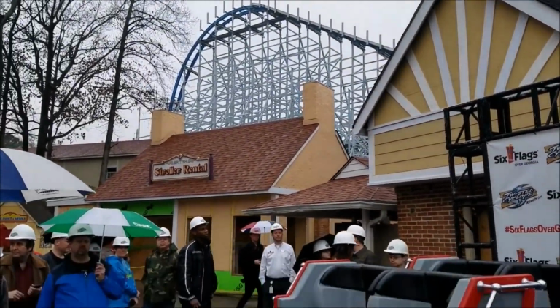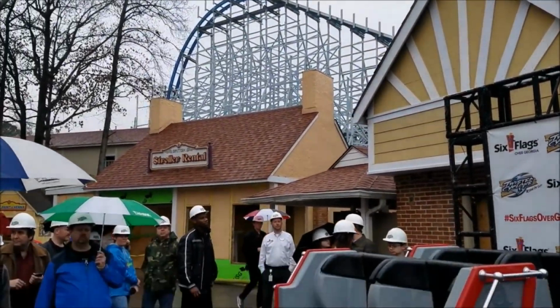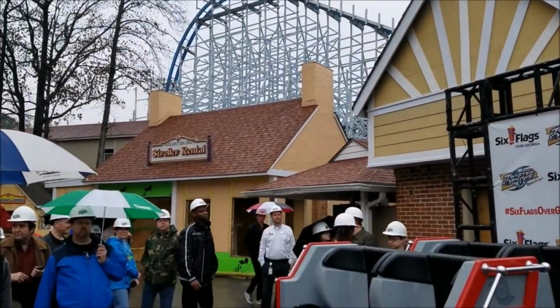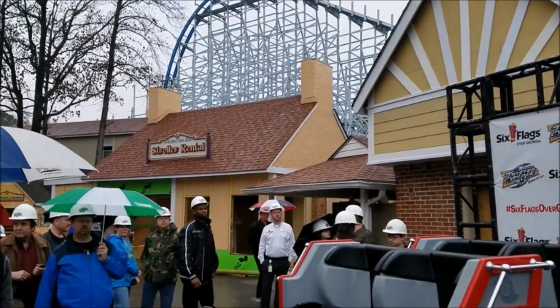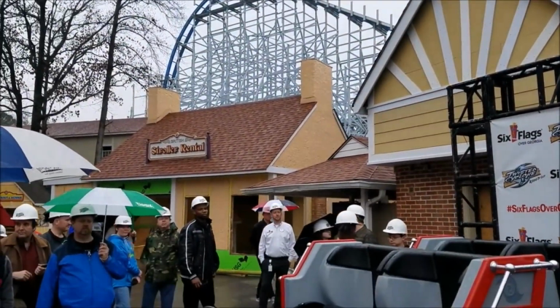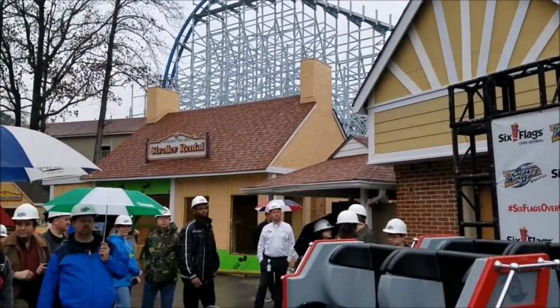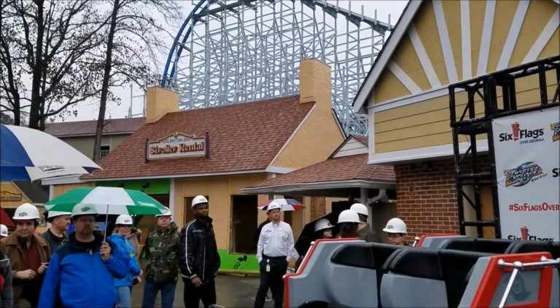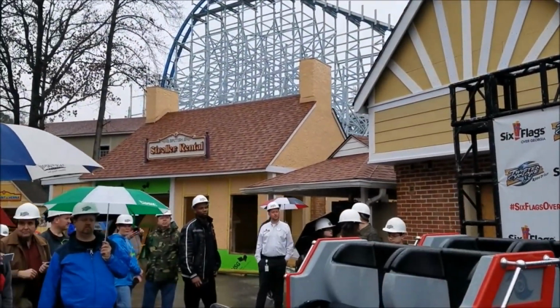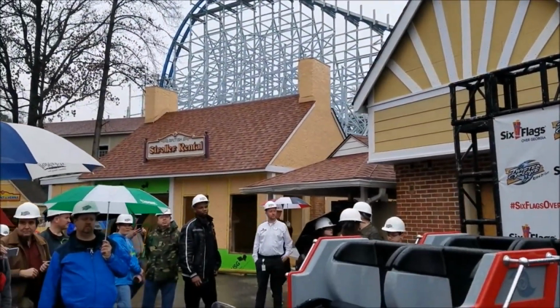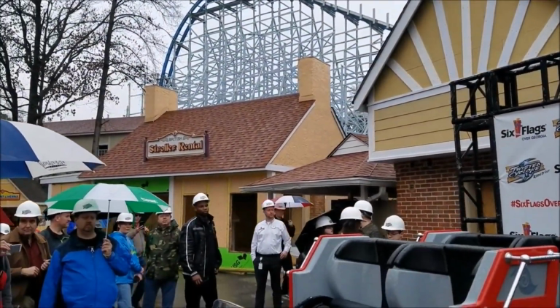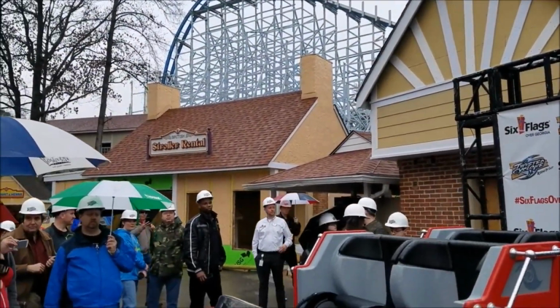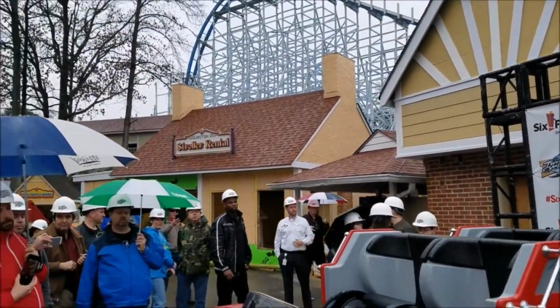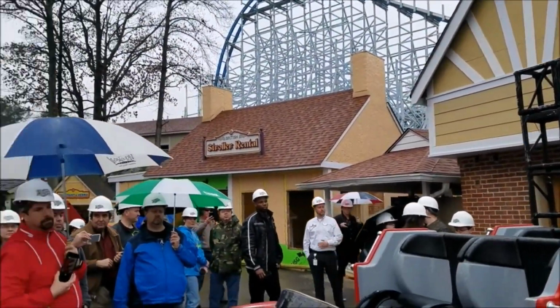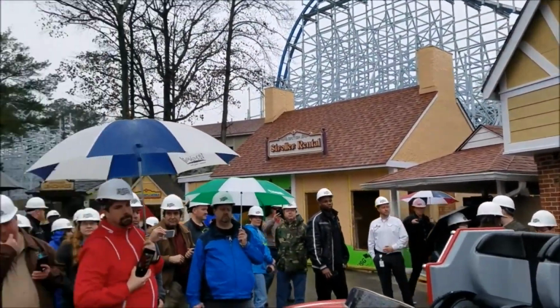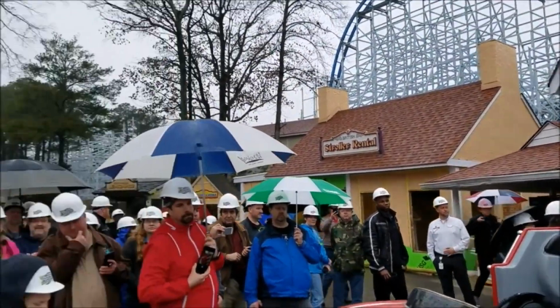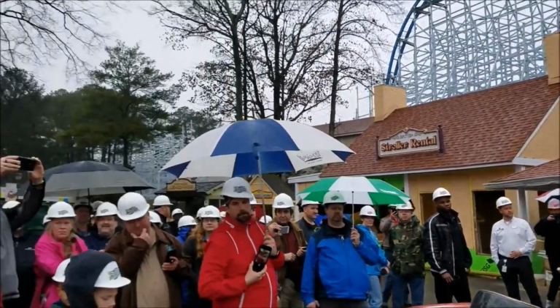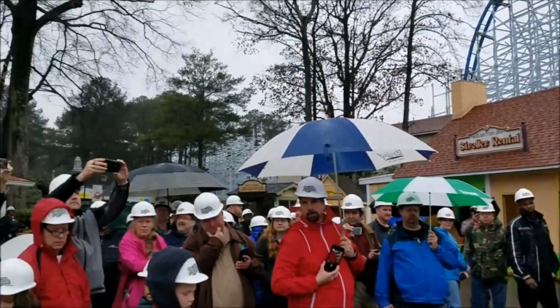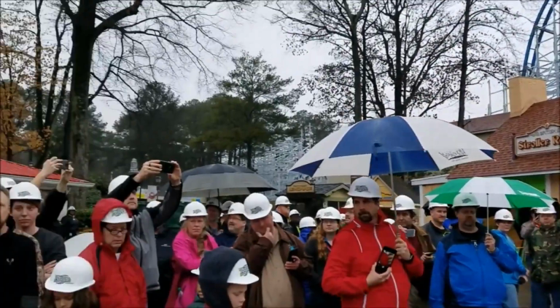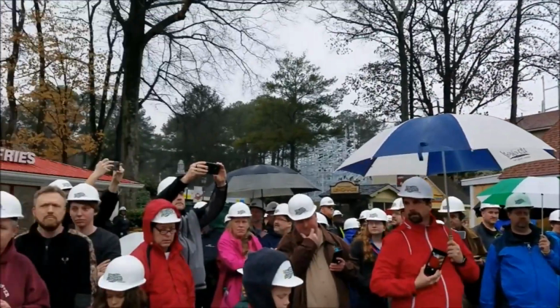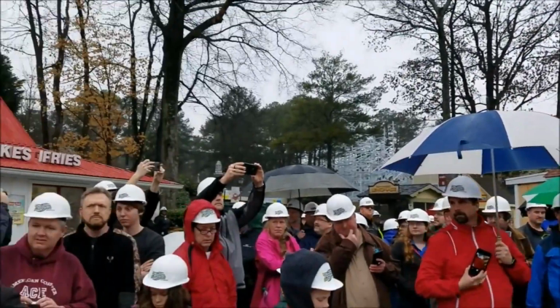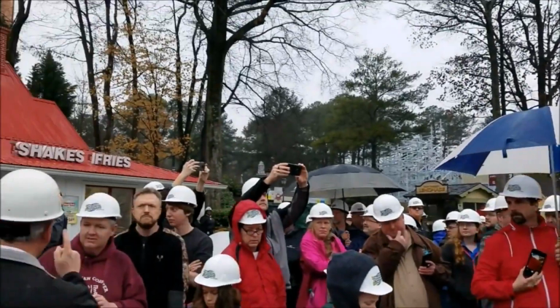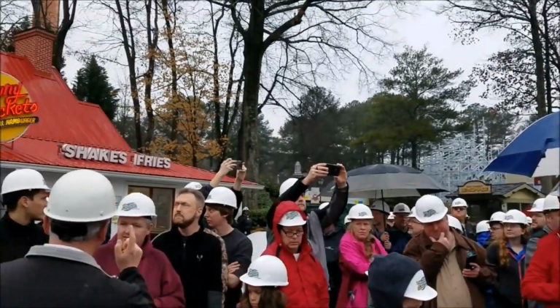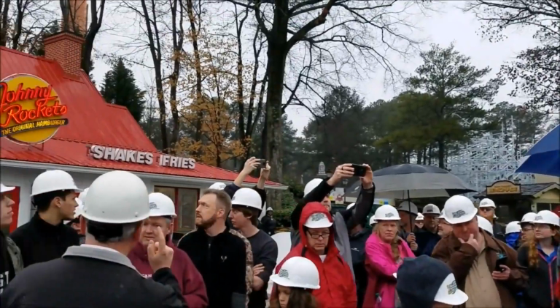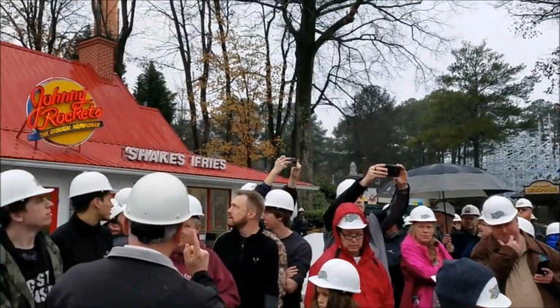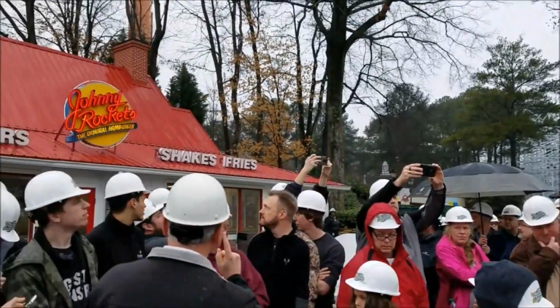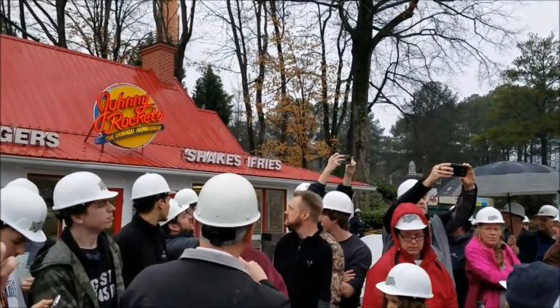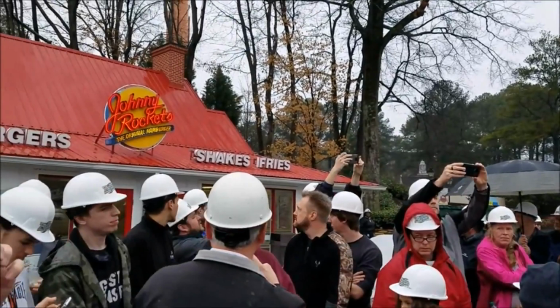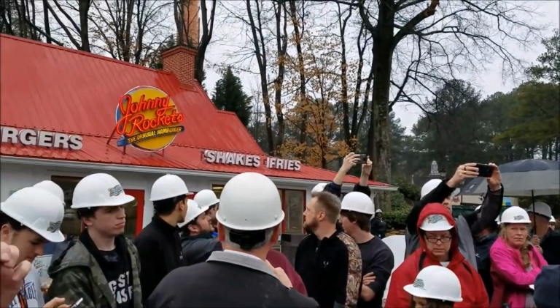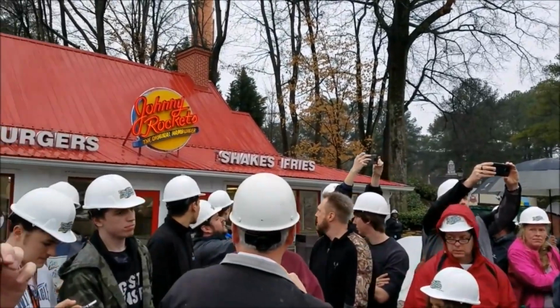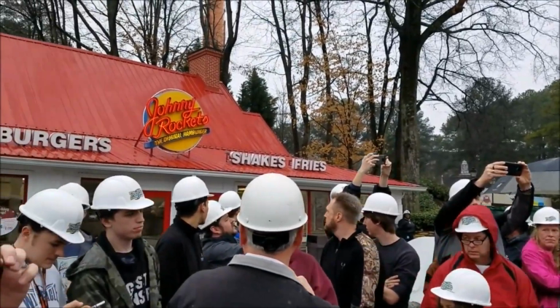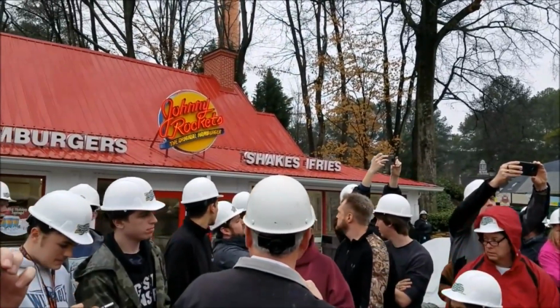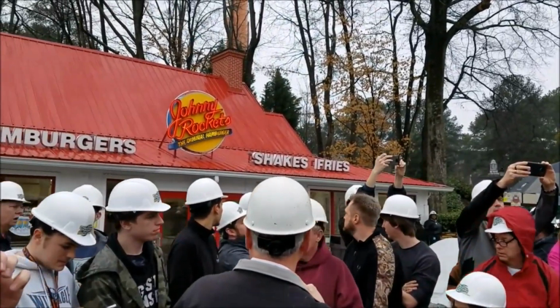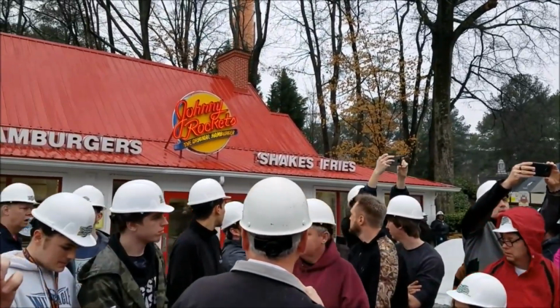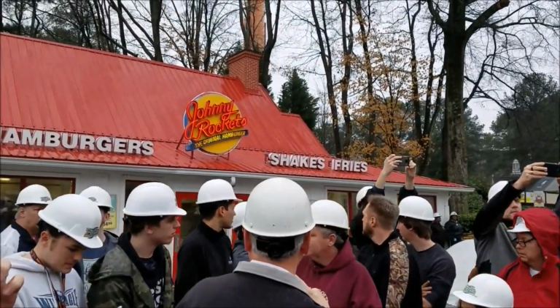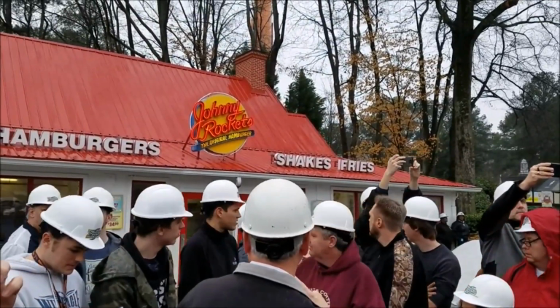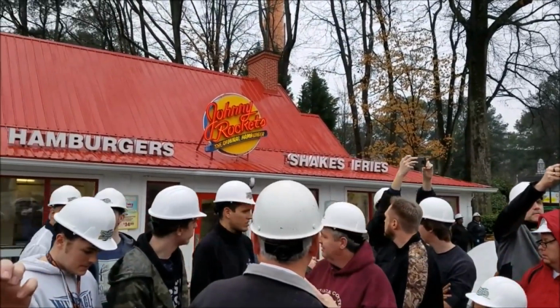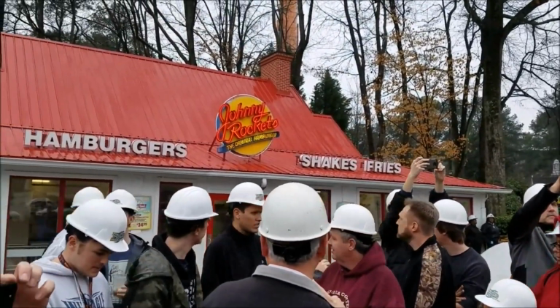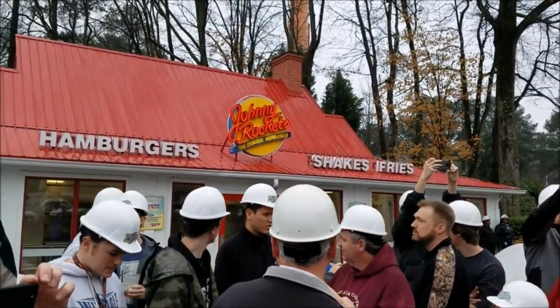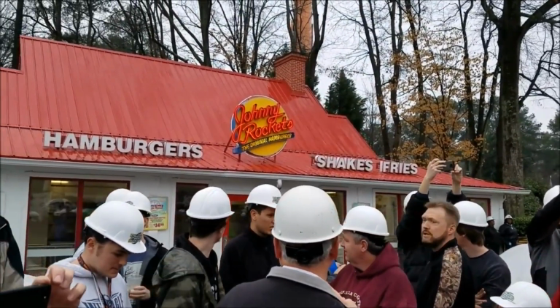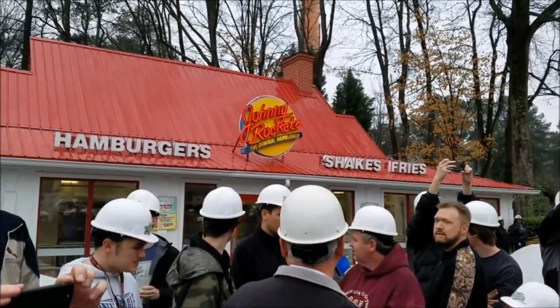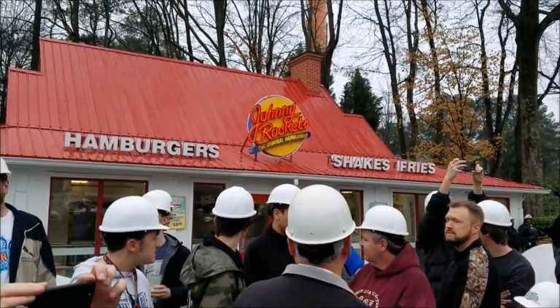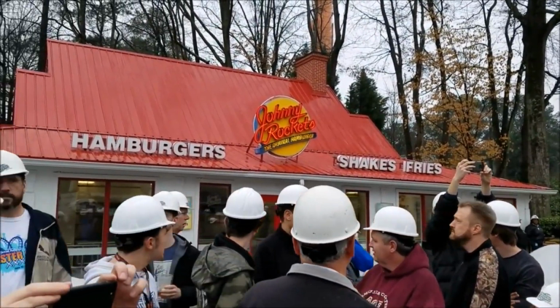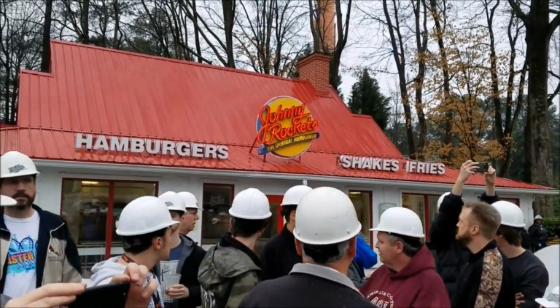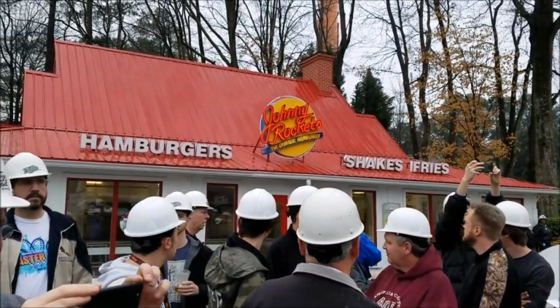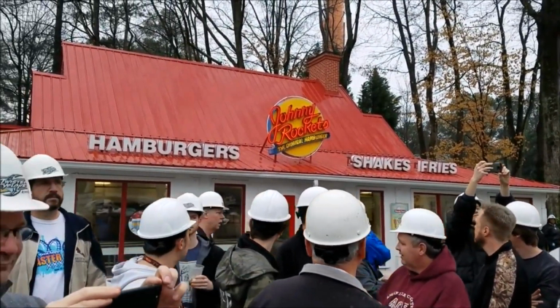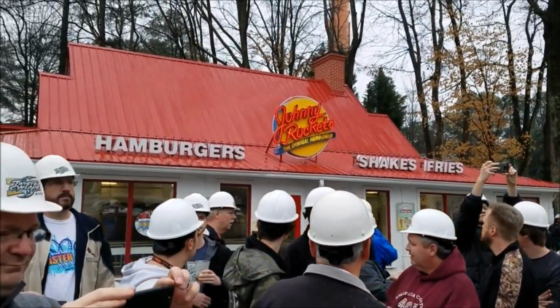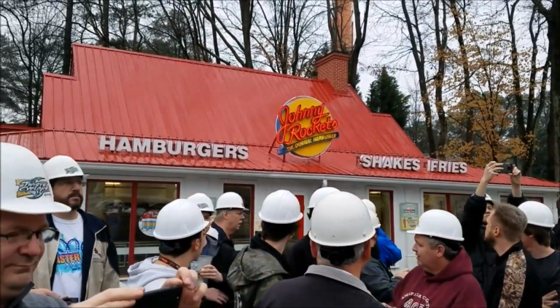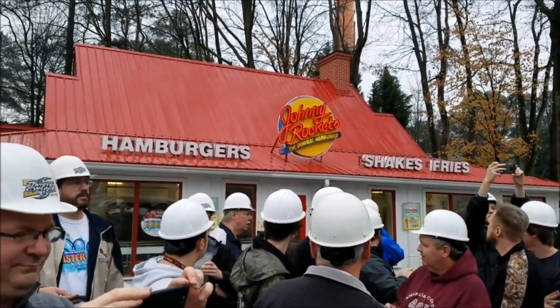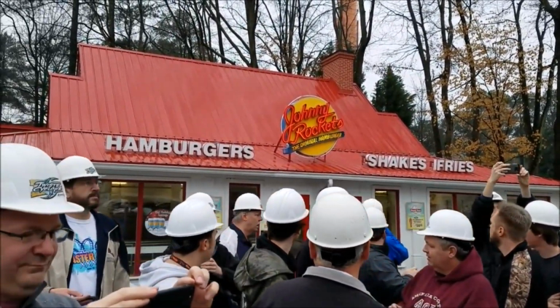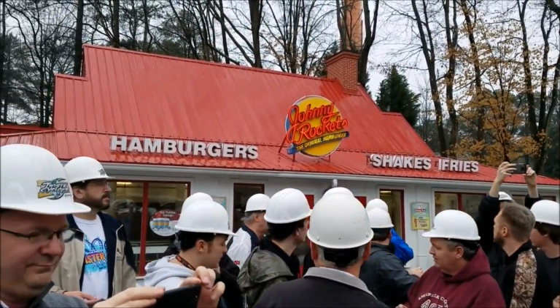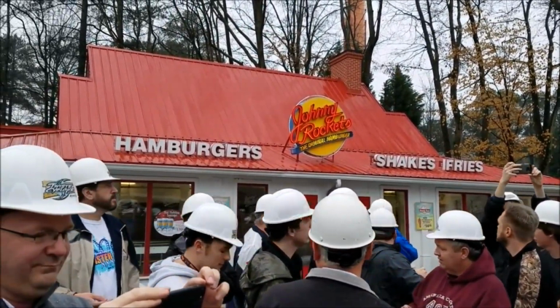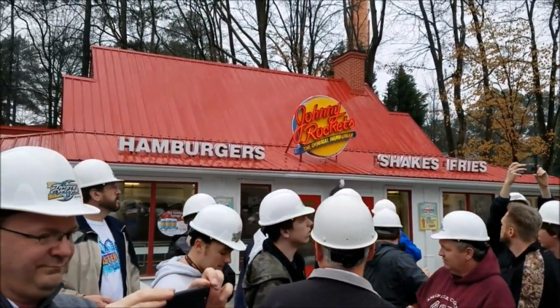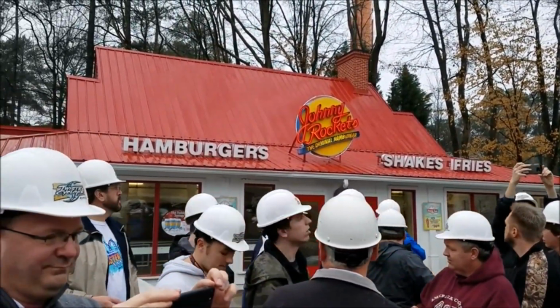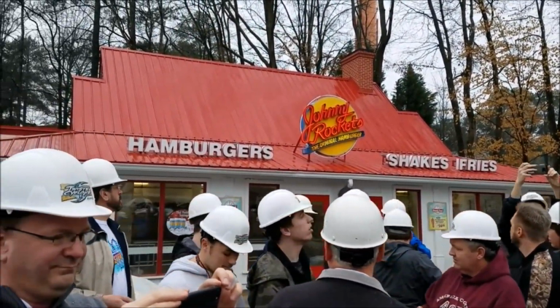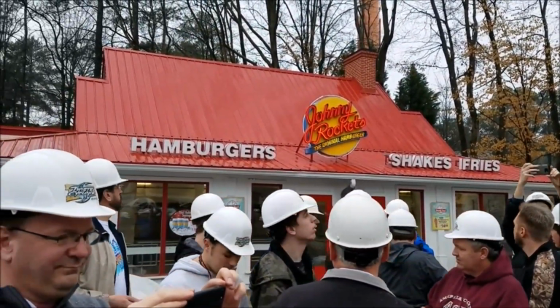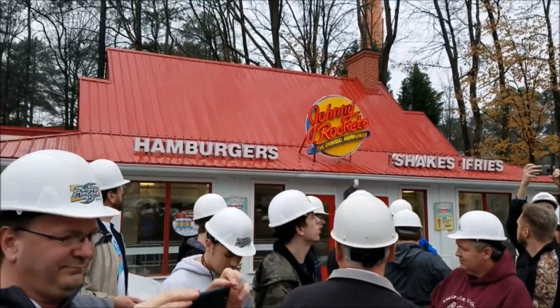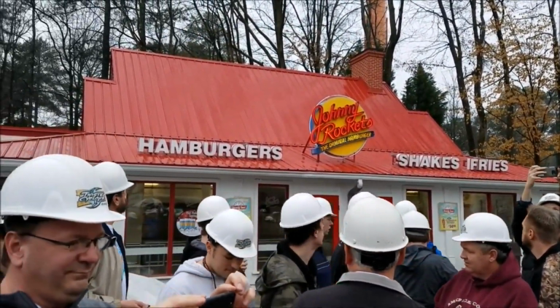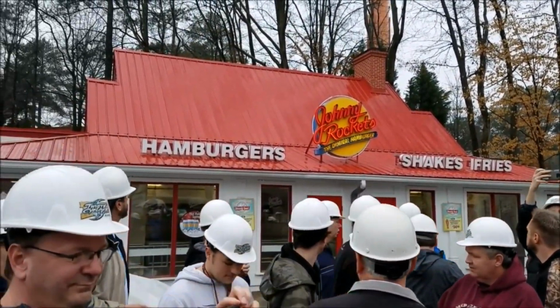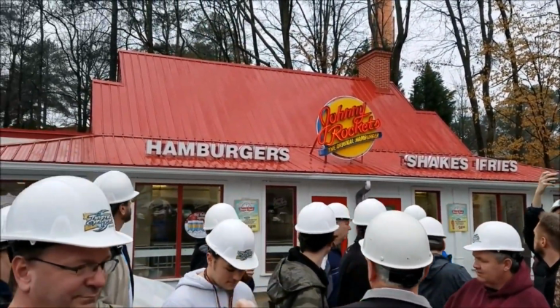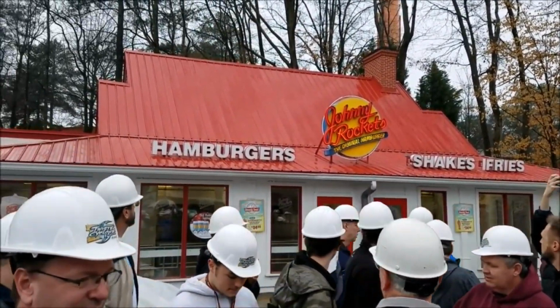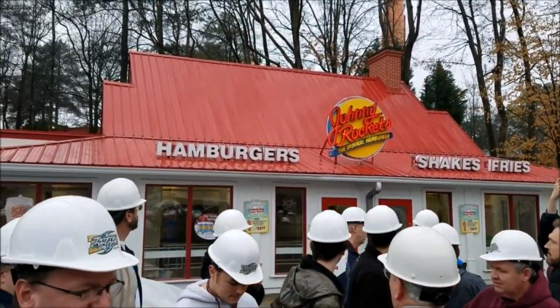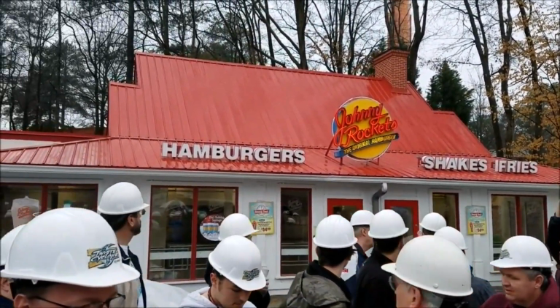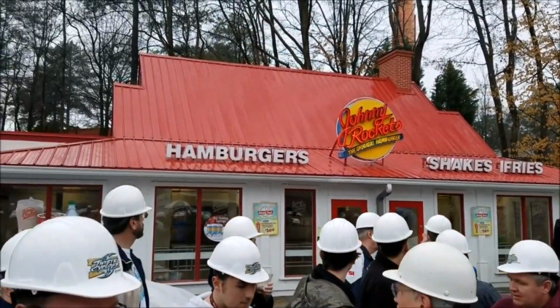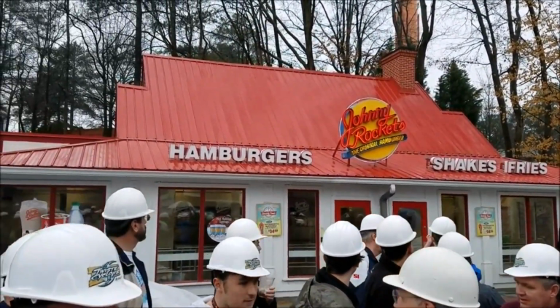The Johnny Rockets roof will be painted blue. So the overall color scheme across the area will be blue, red, and yellow.